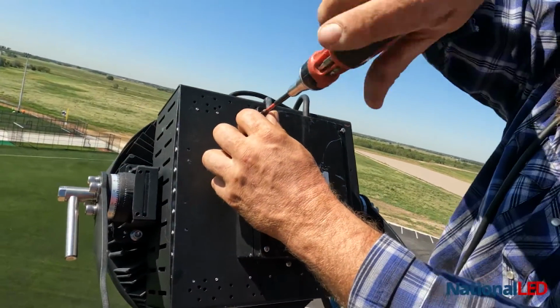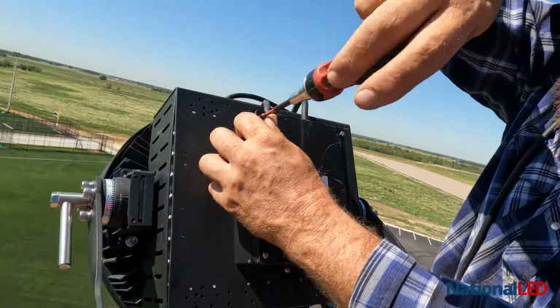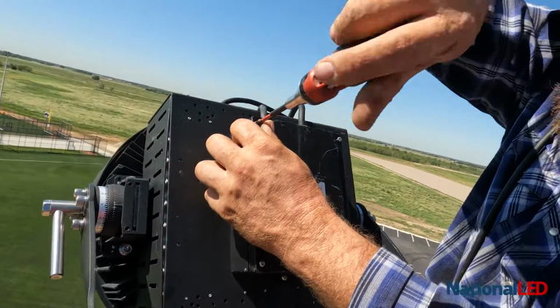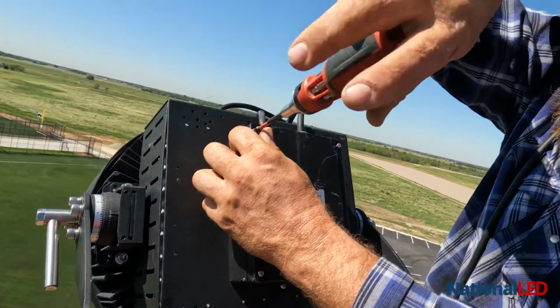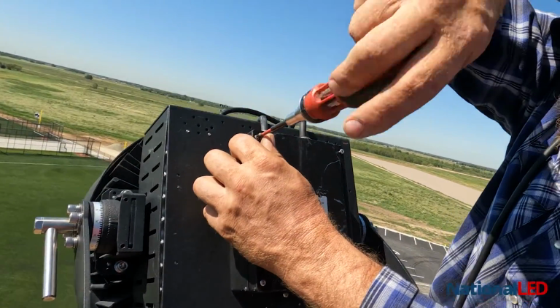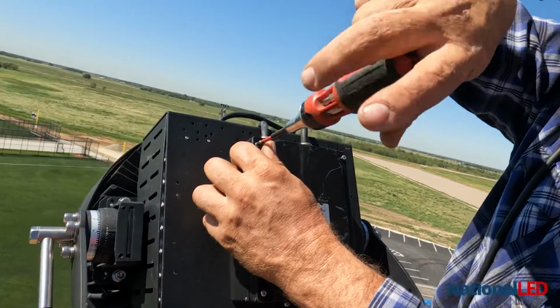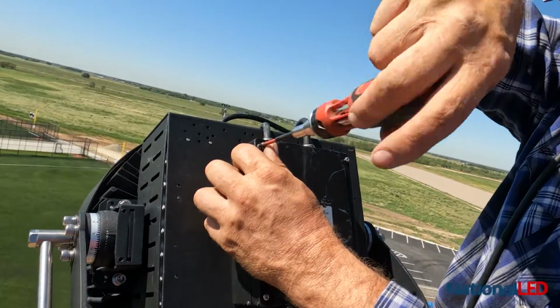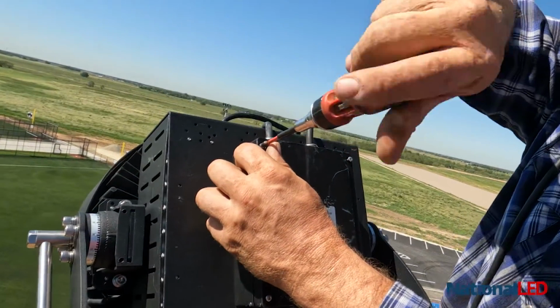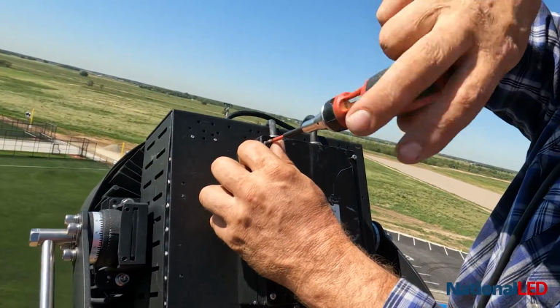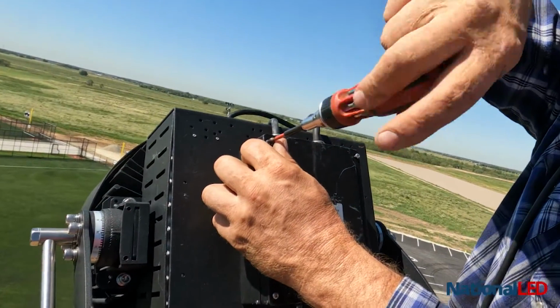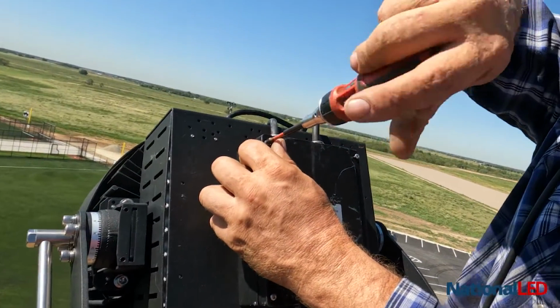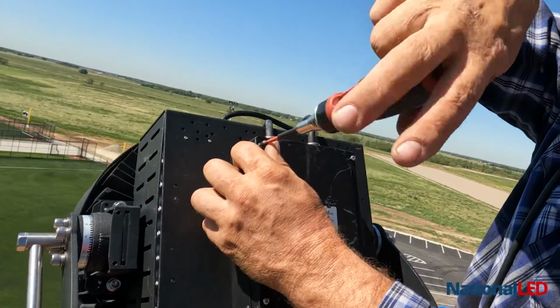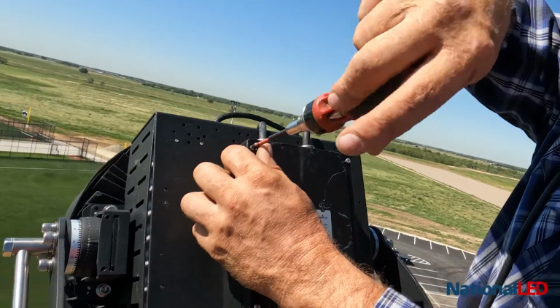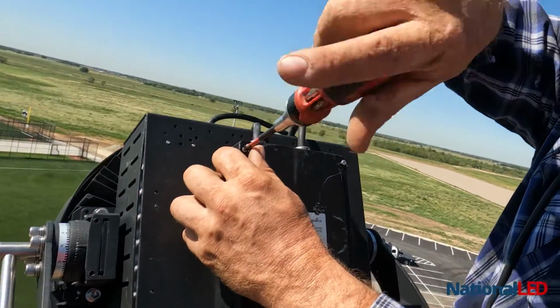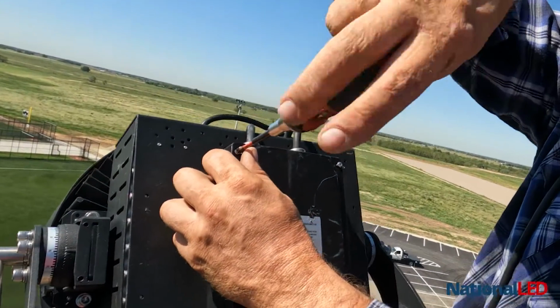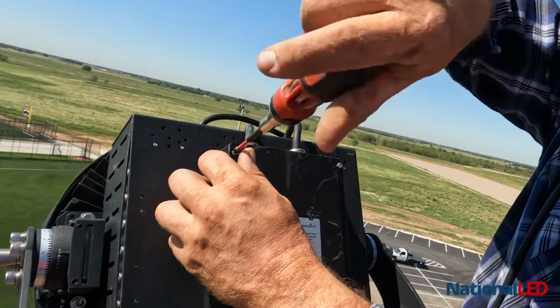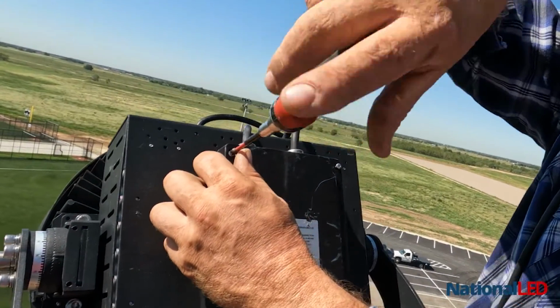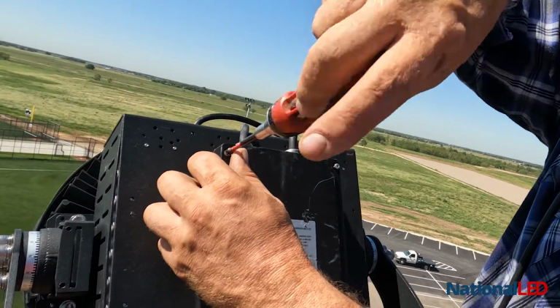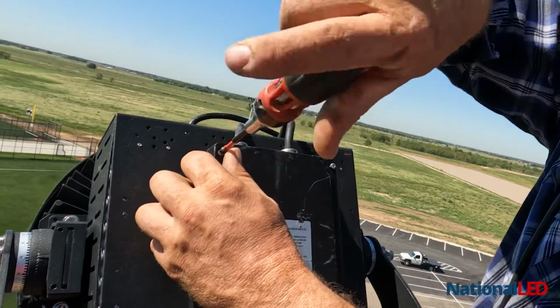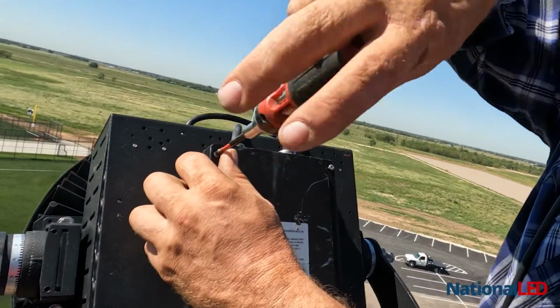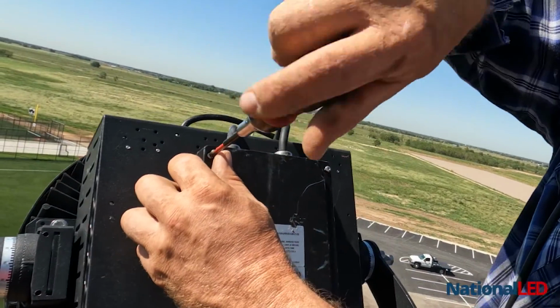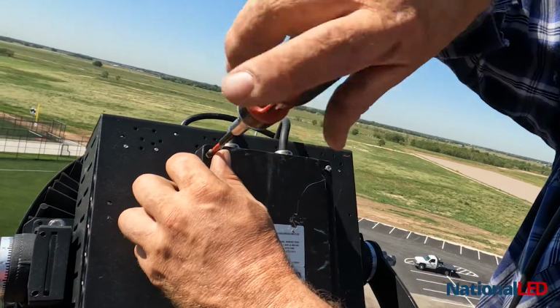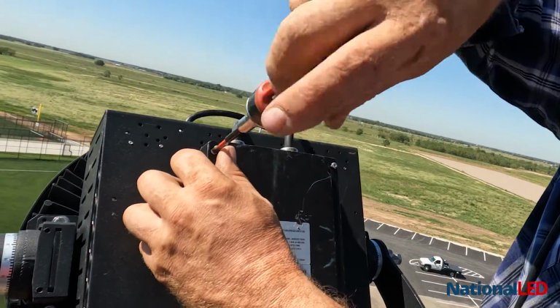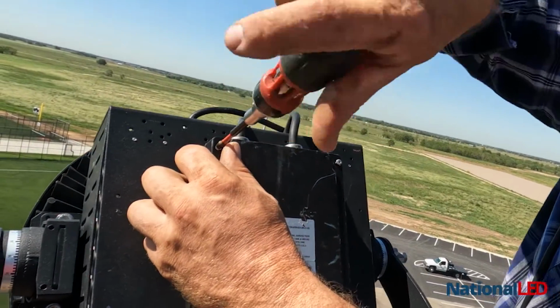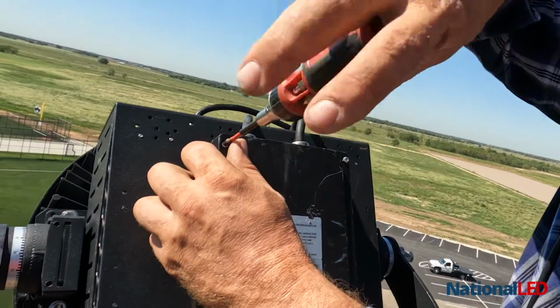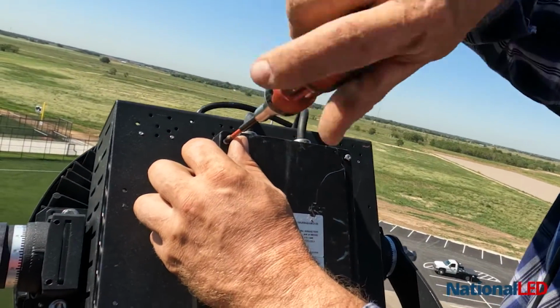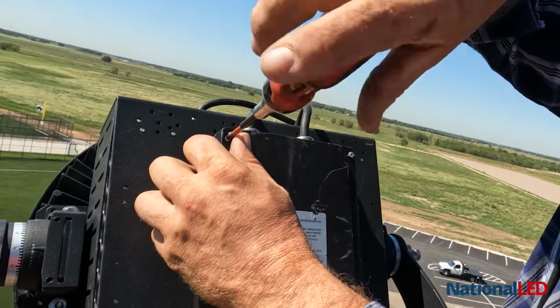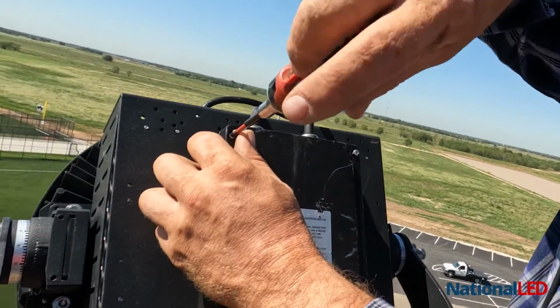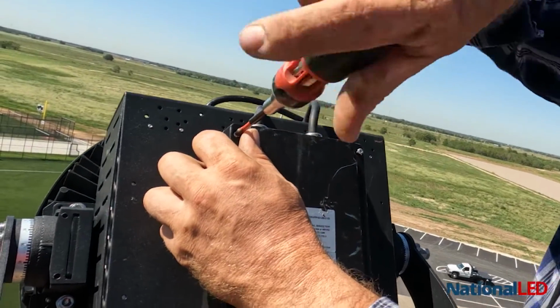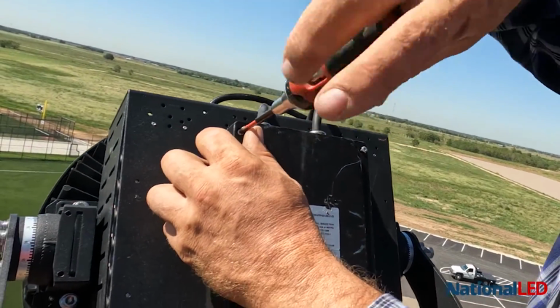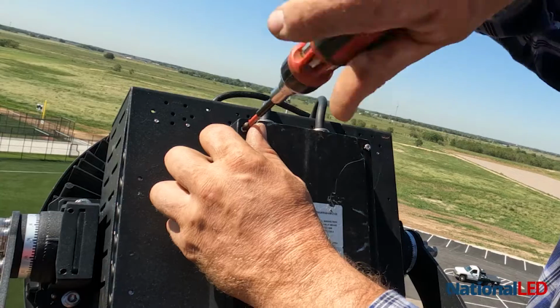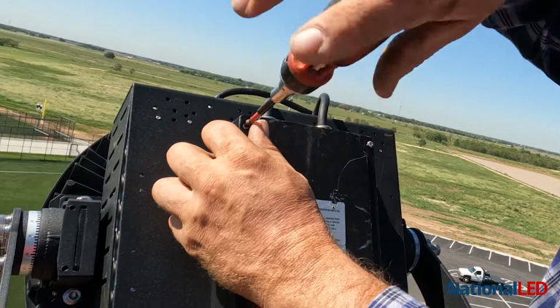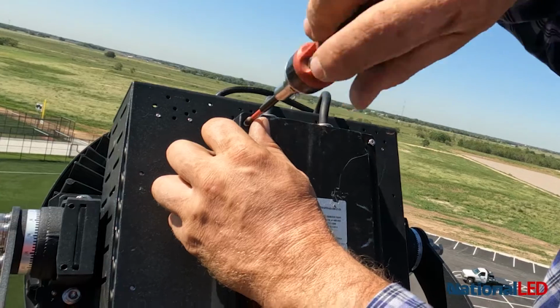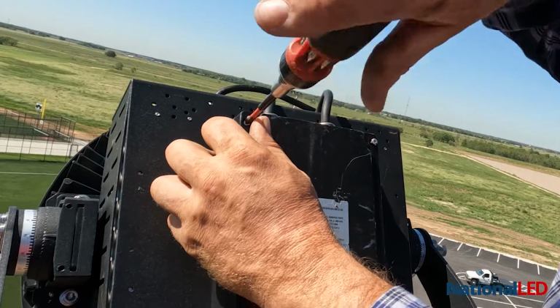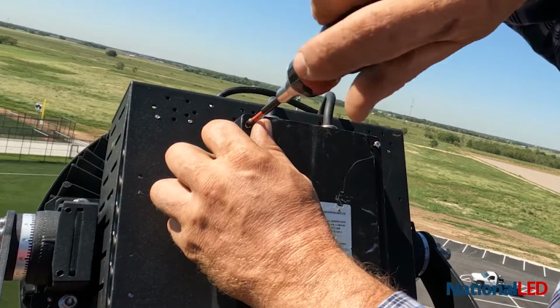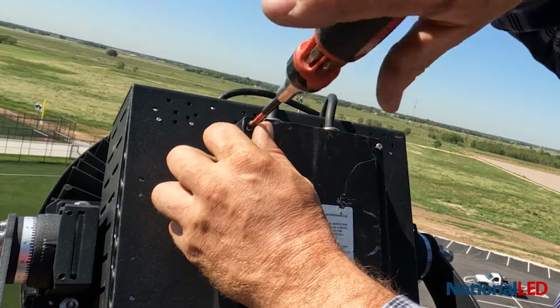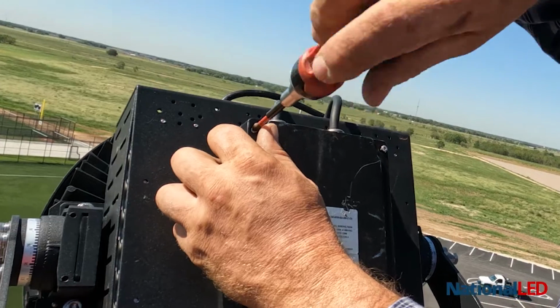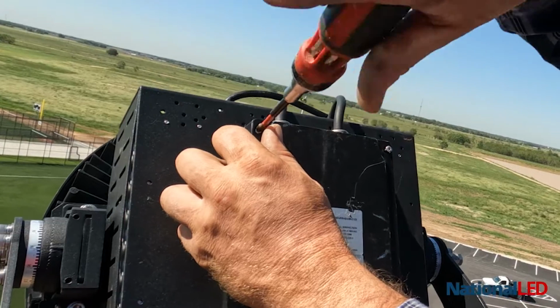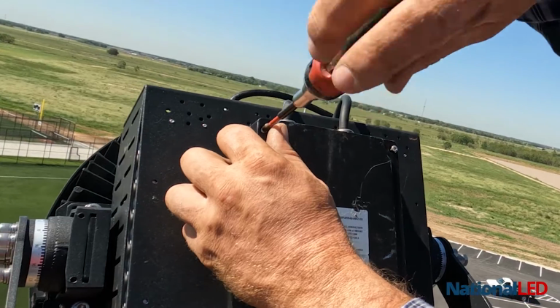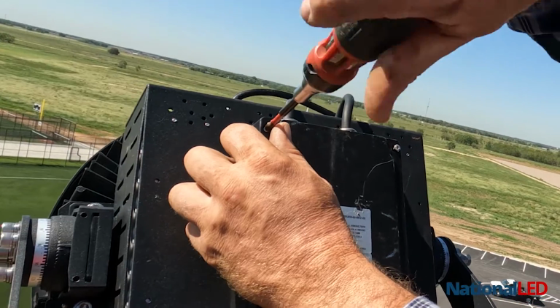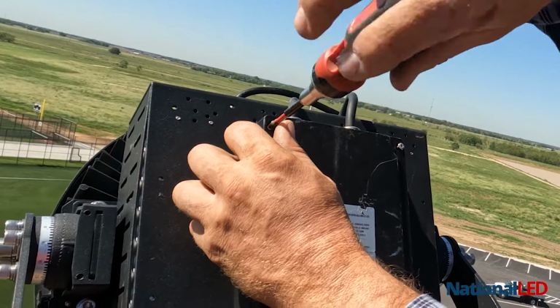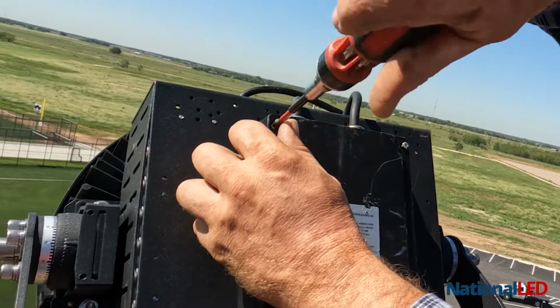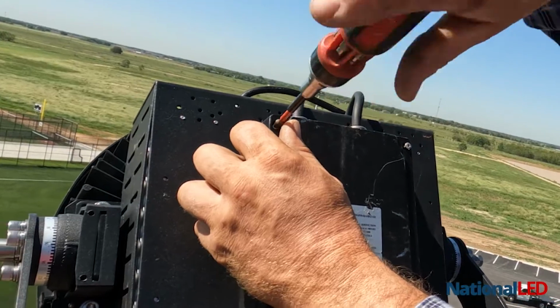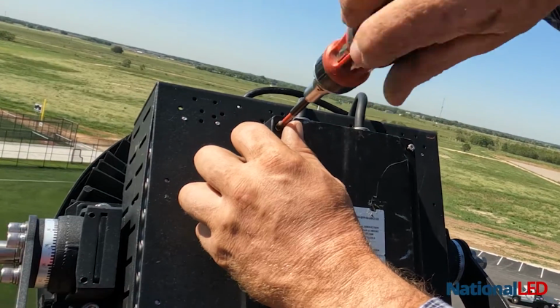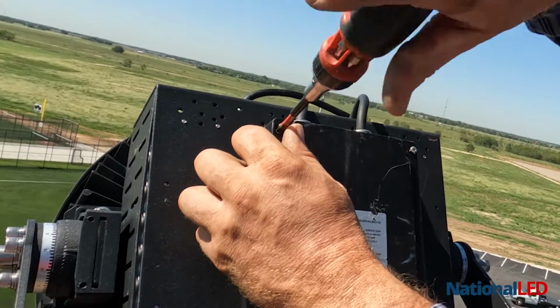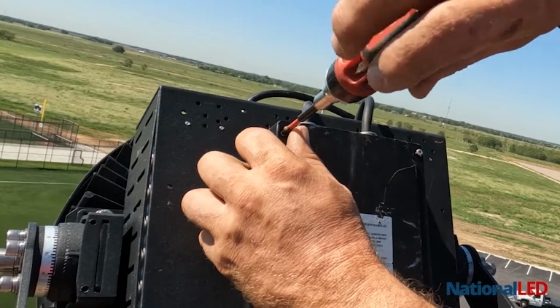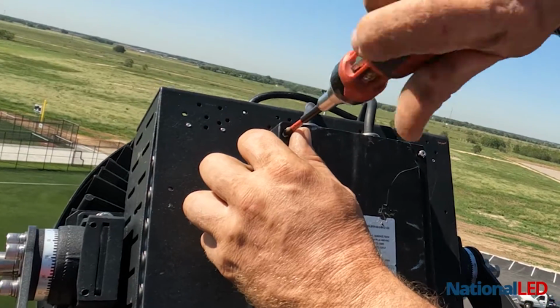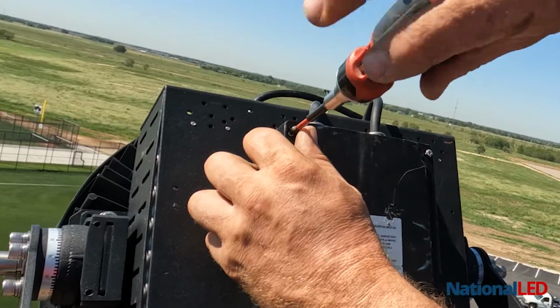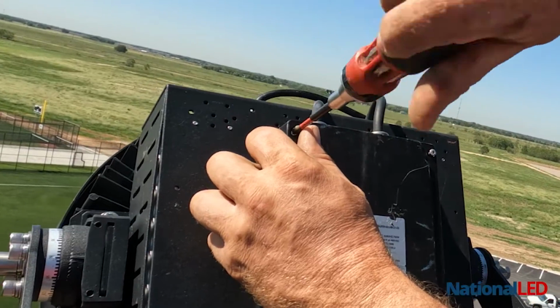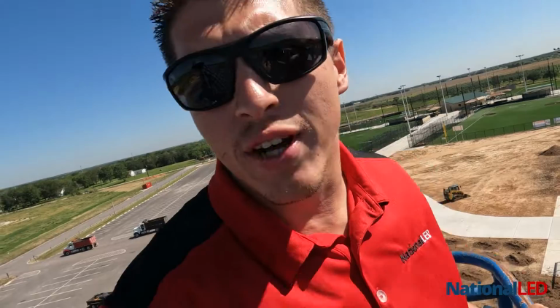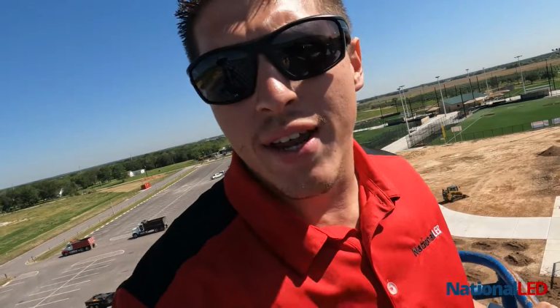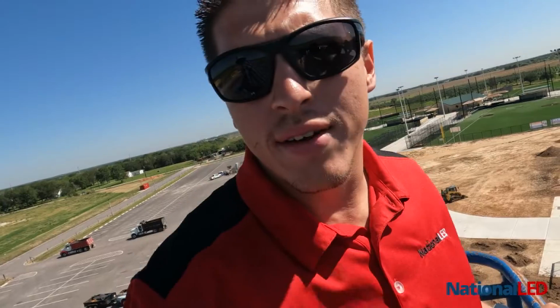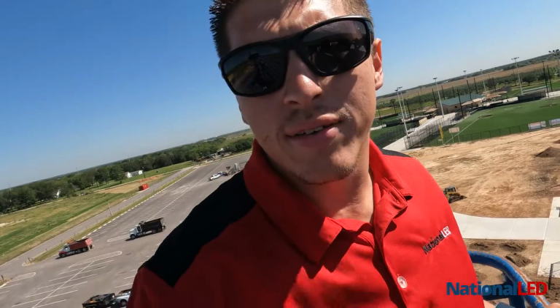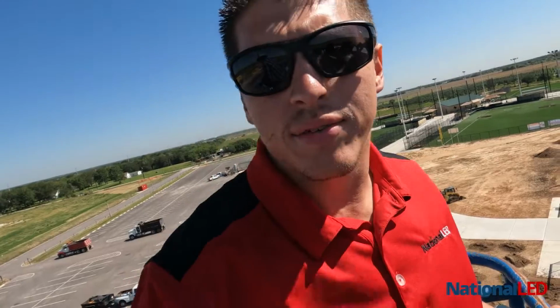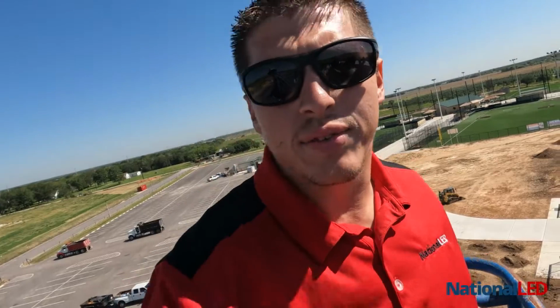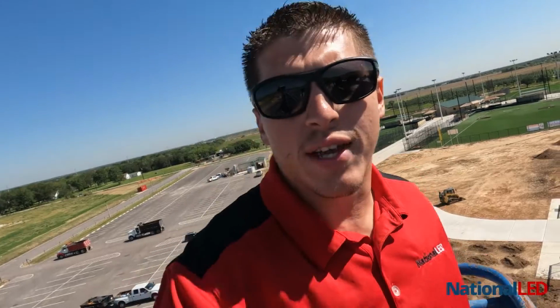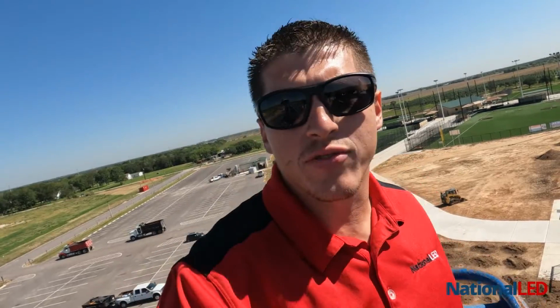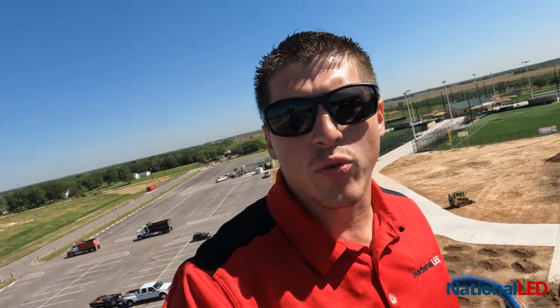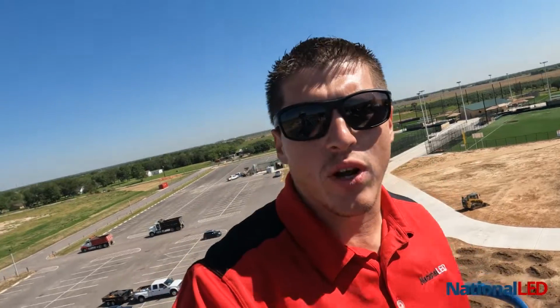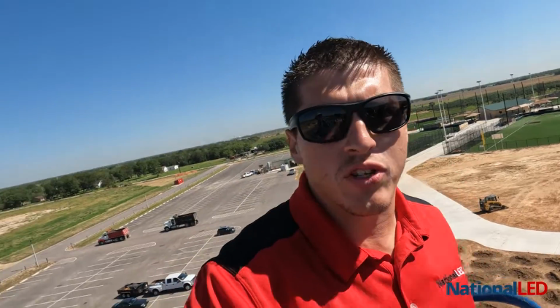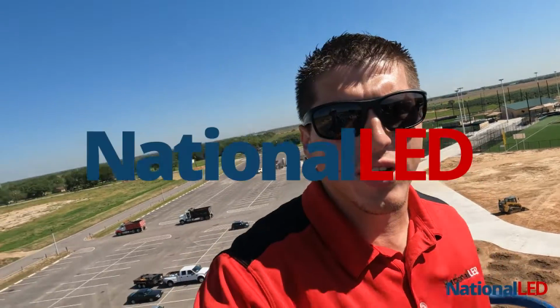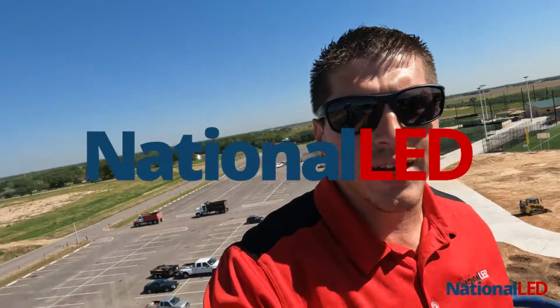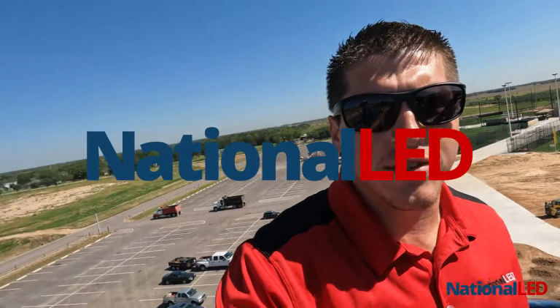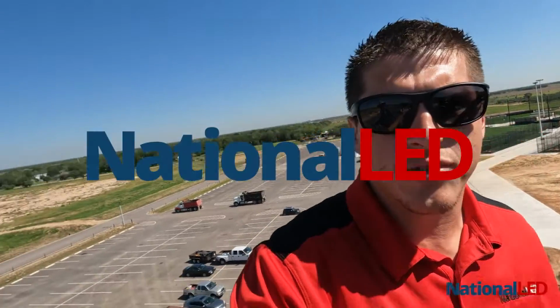There you have it, and that is how you install a sports light fixture out here at Diamonds on Daily in Sugar Land. Thanks for watching guys.